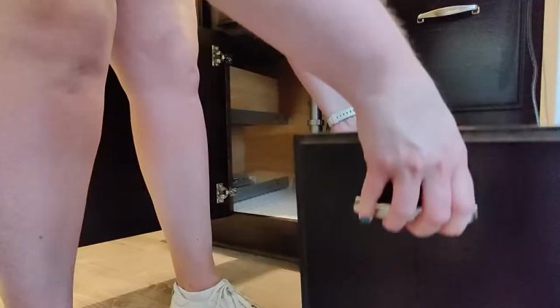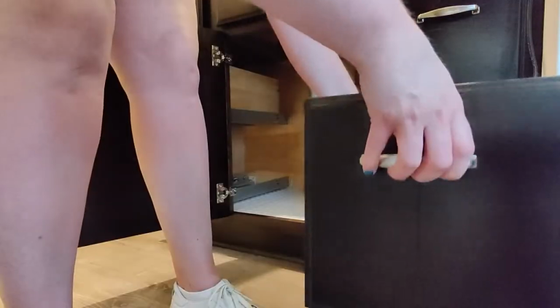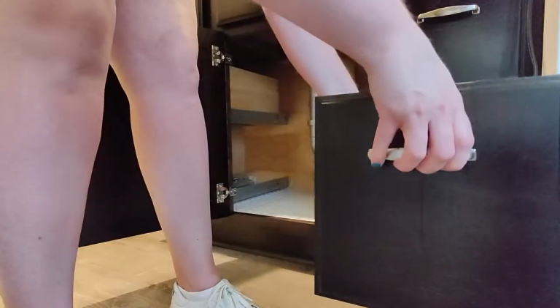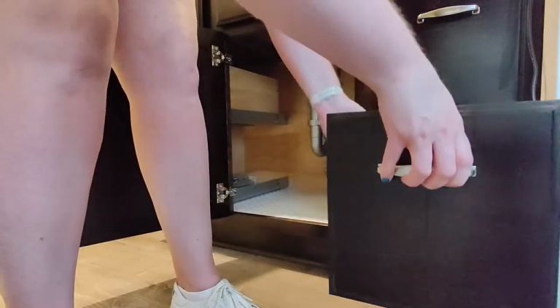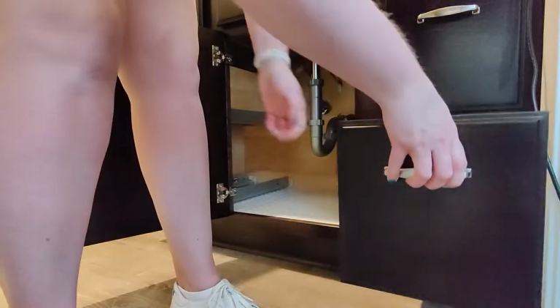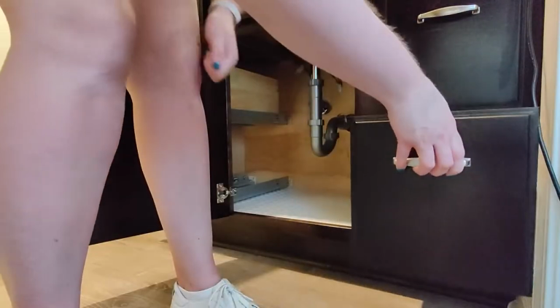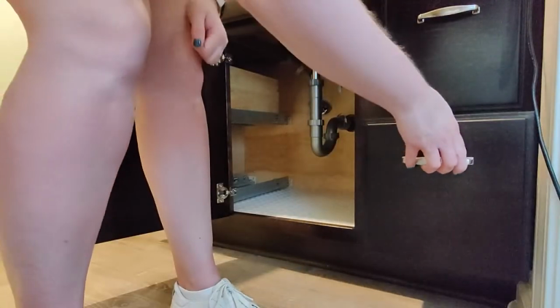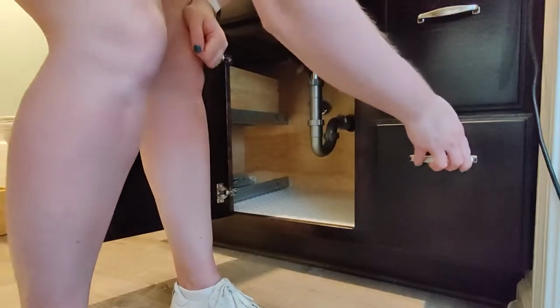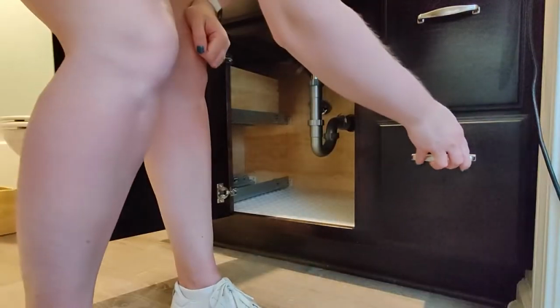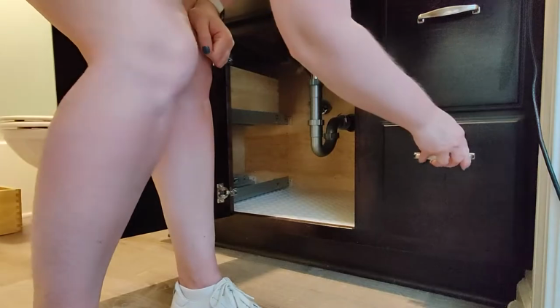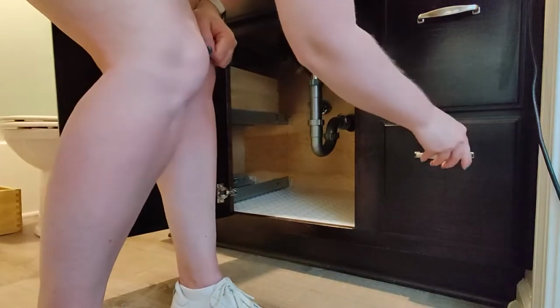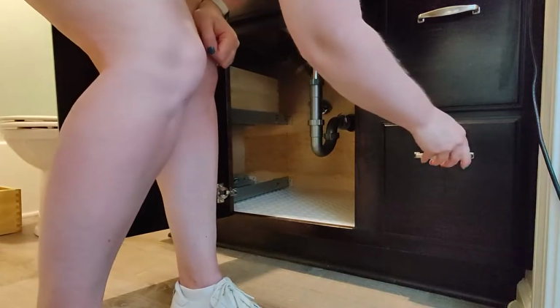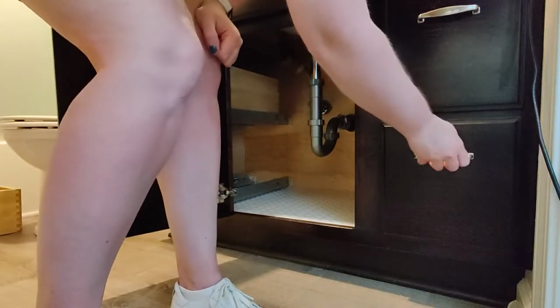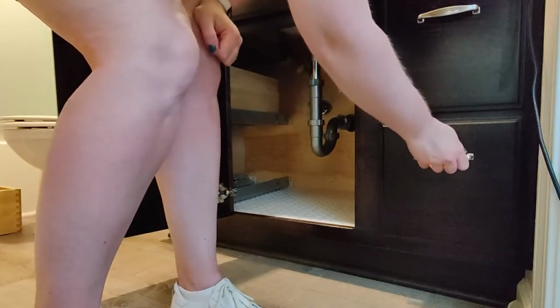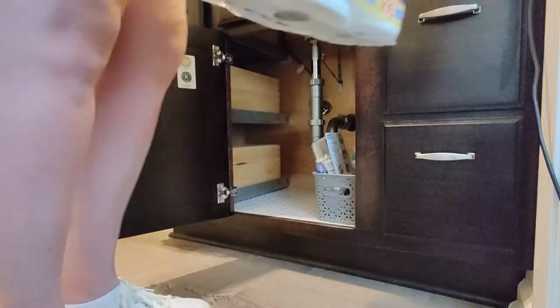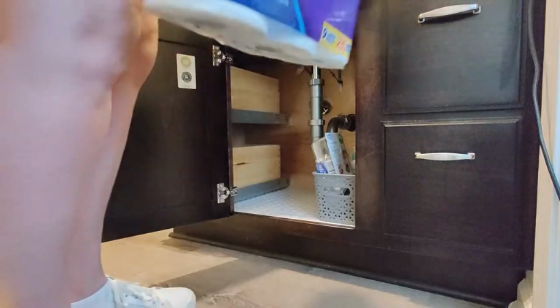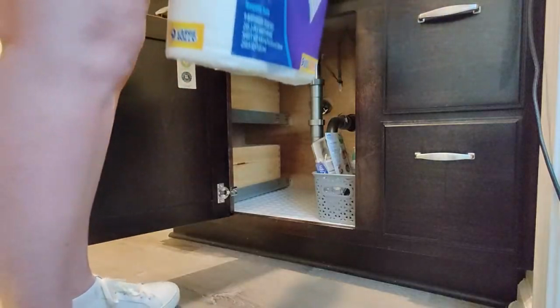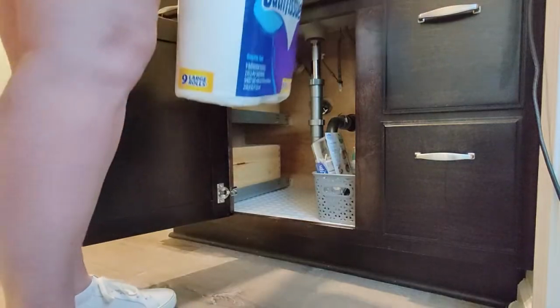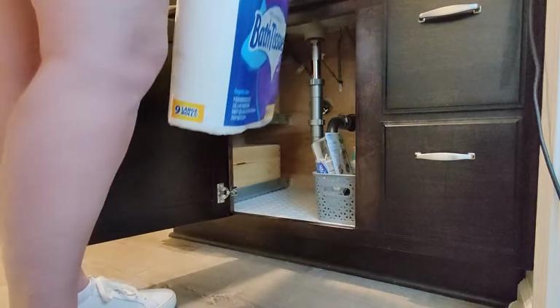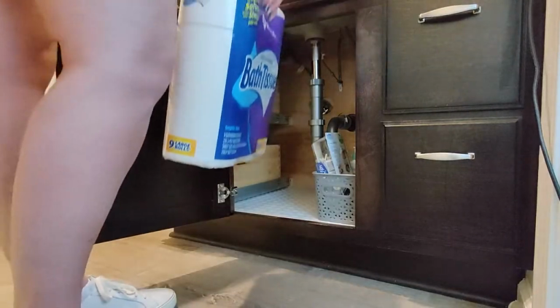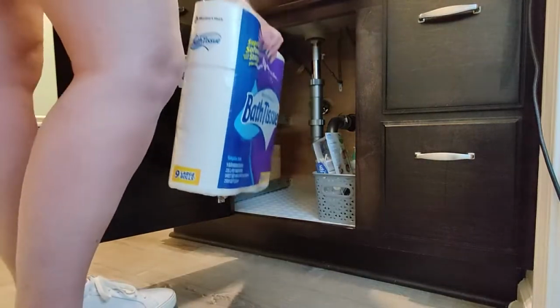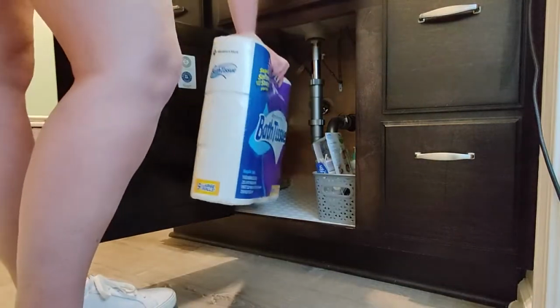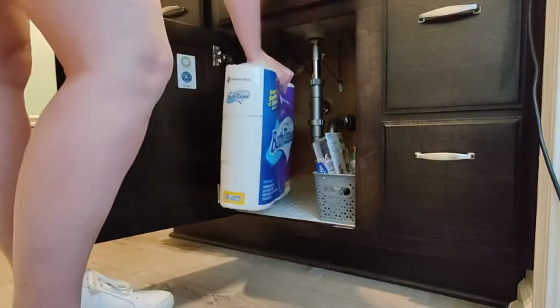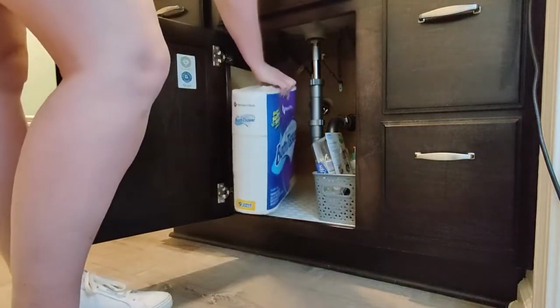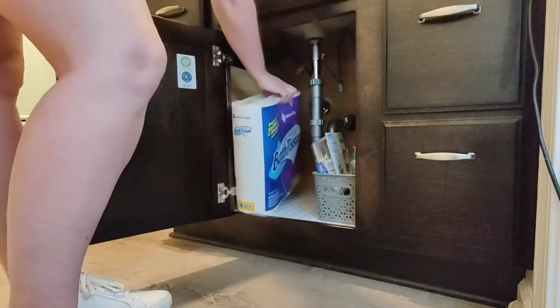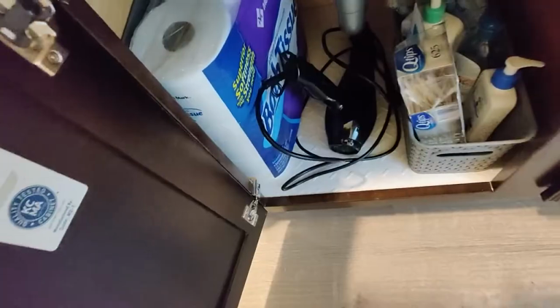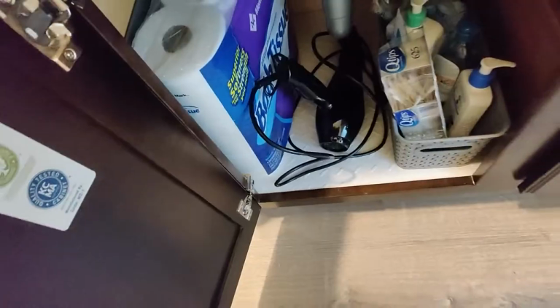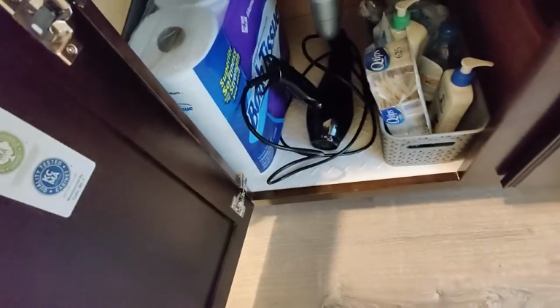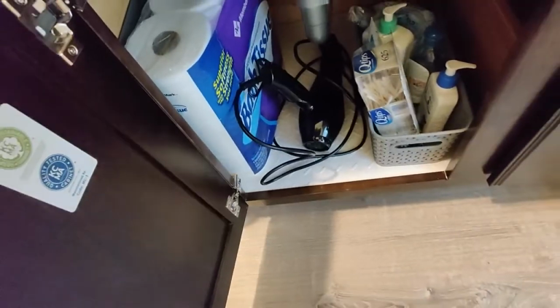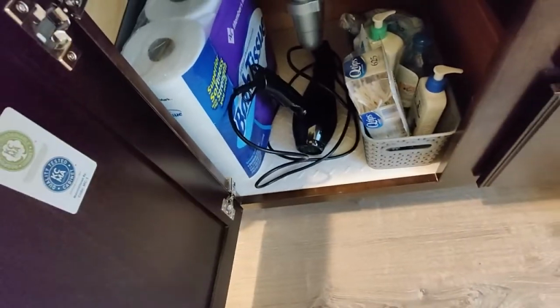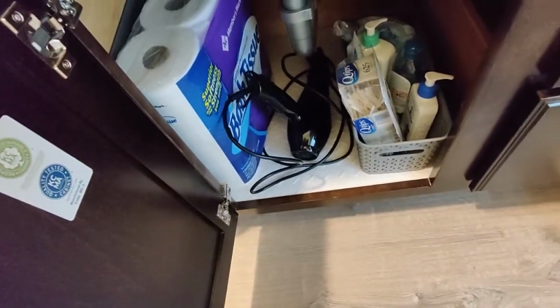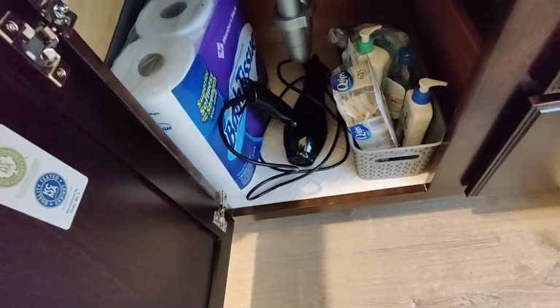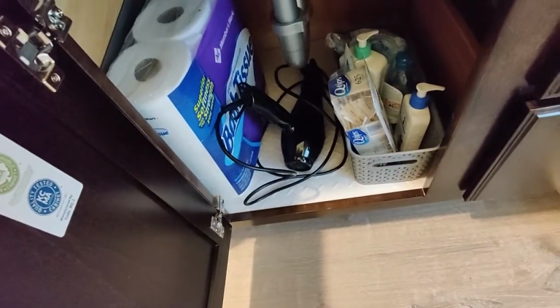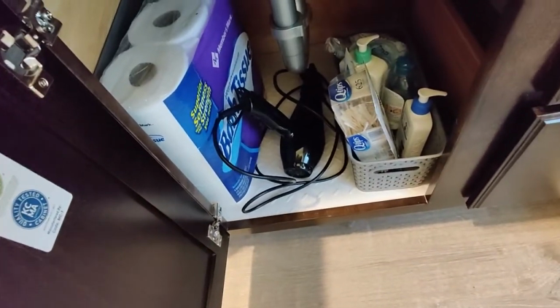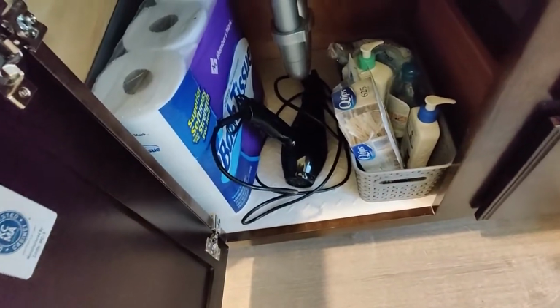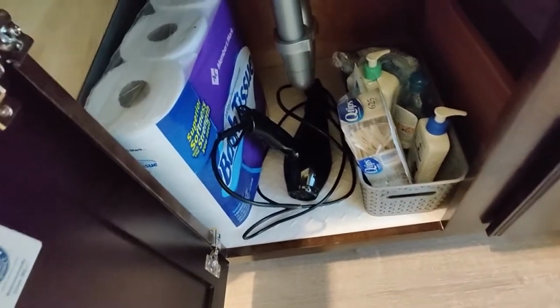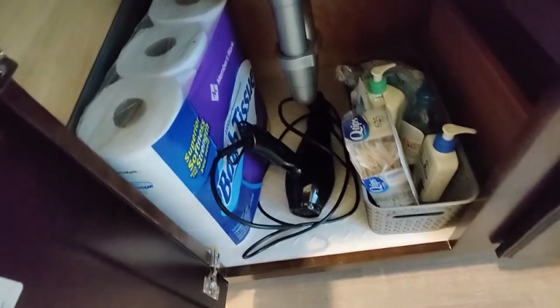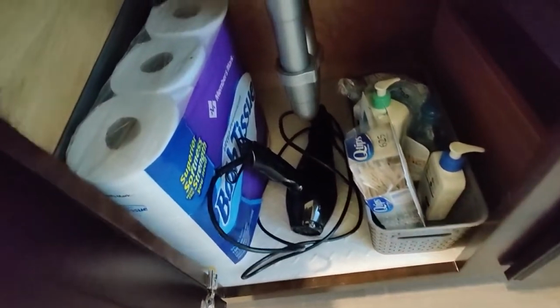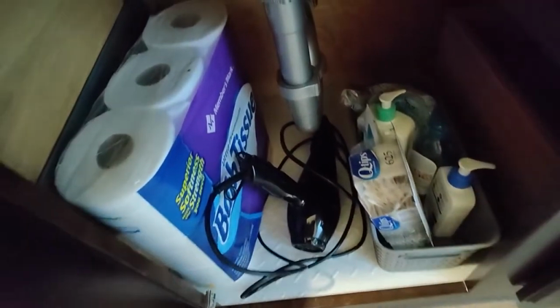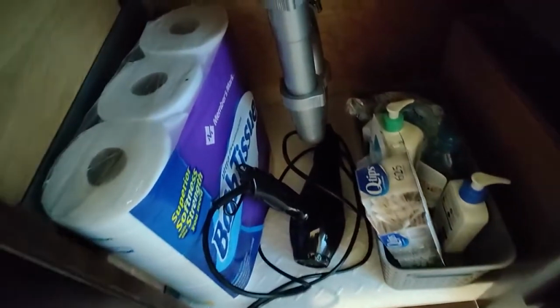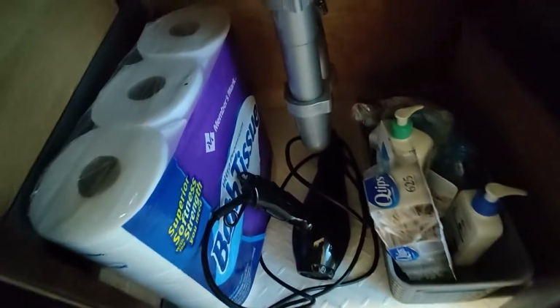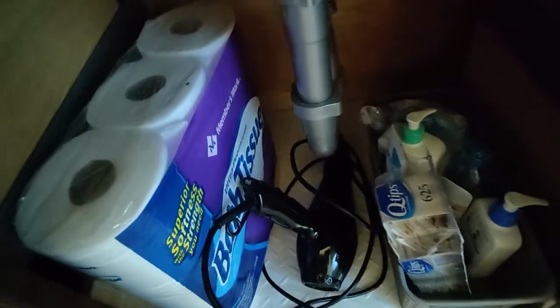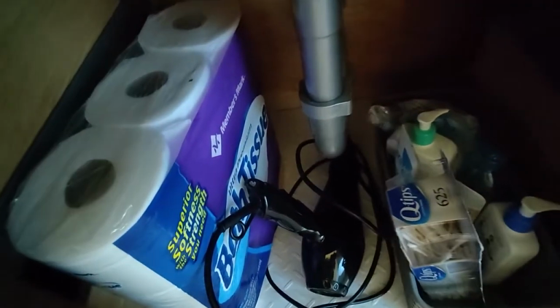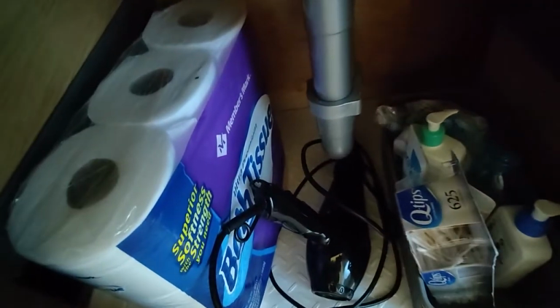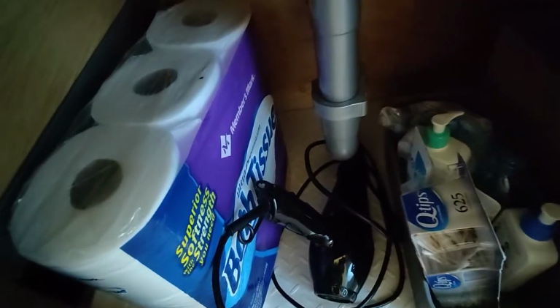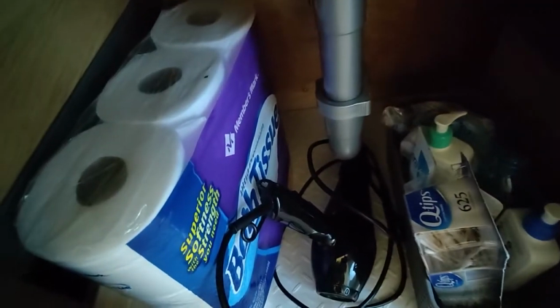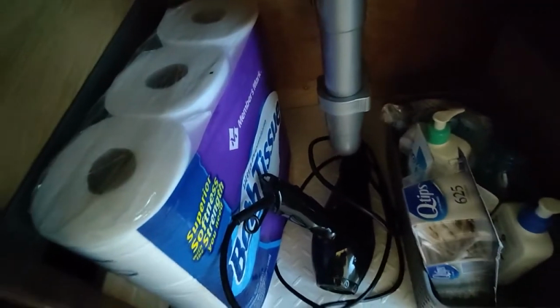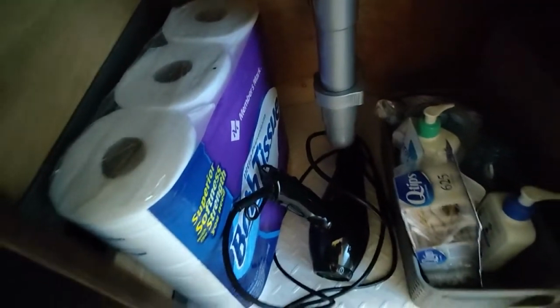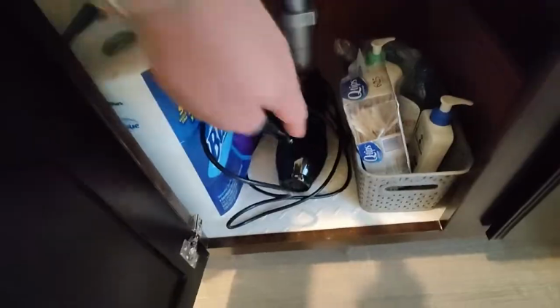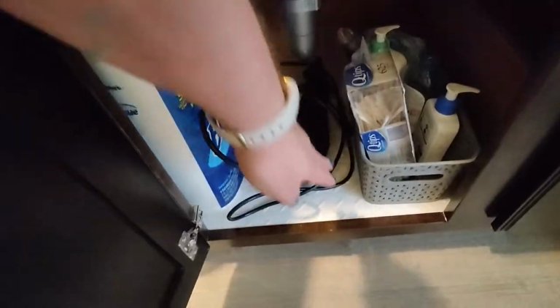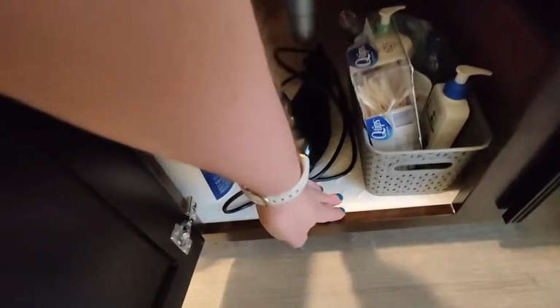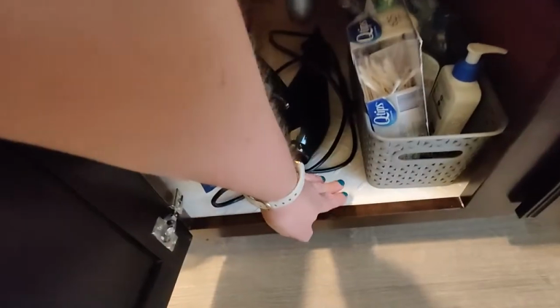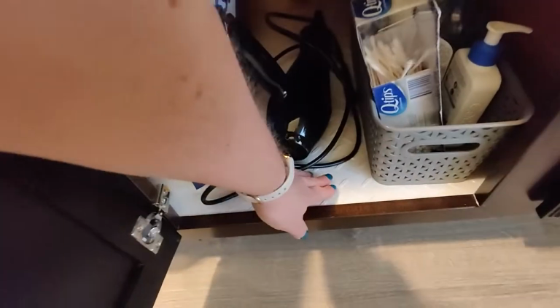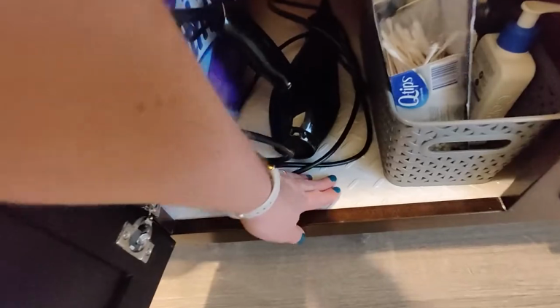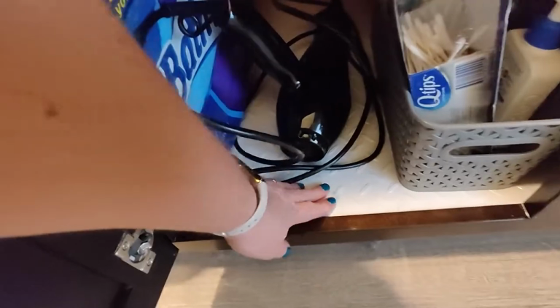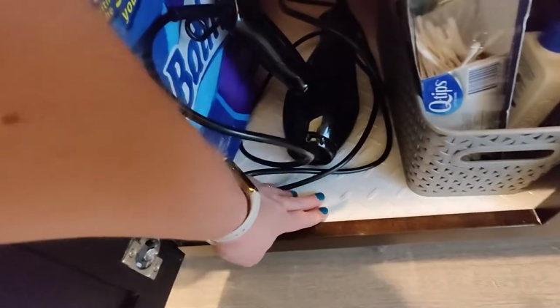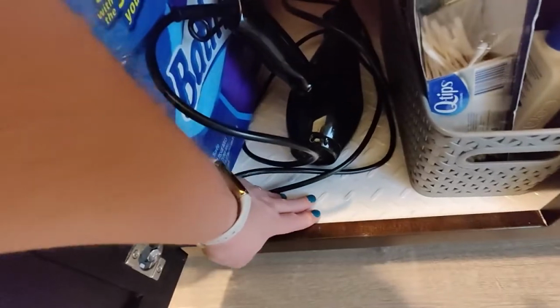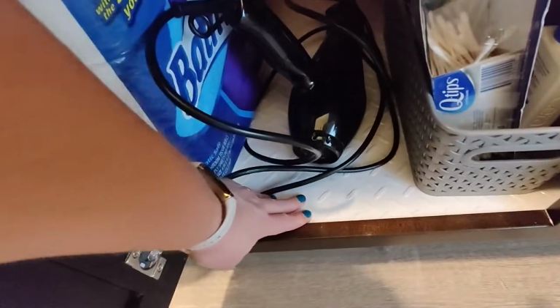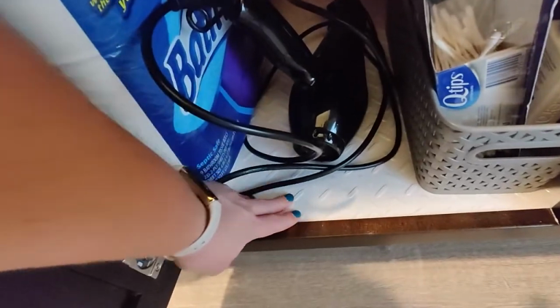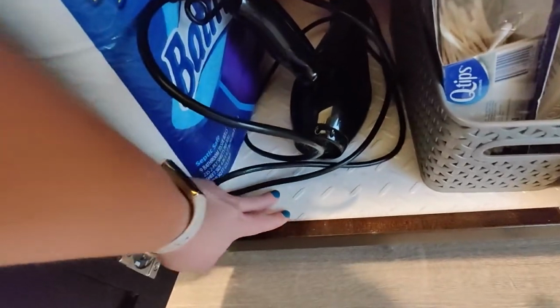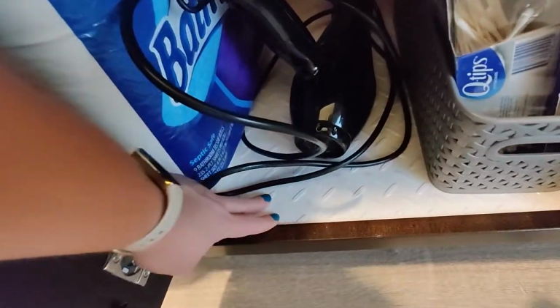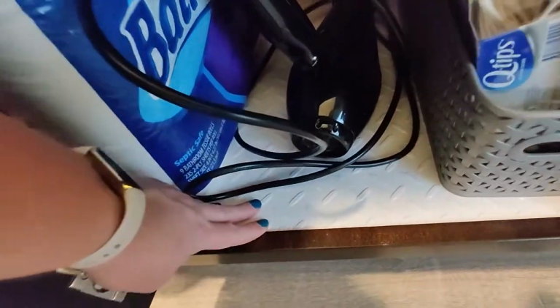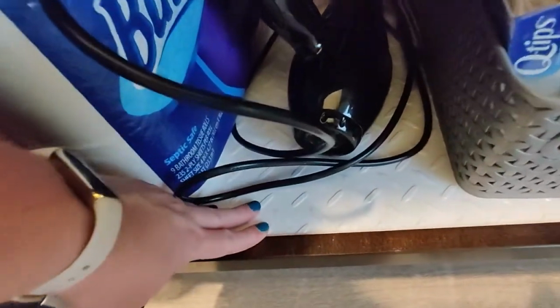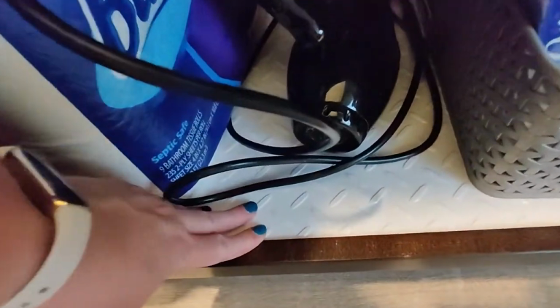Then it was time to put all that junk back in my cabinet. I will sleep much easier knowing that my very expensive new cabinet is well protected.